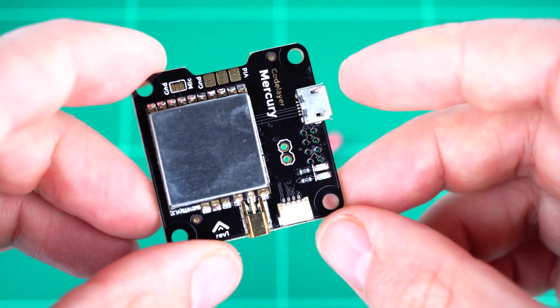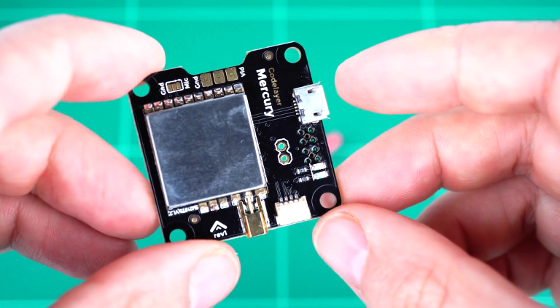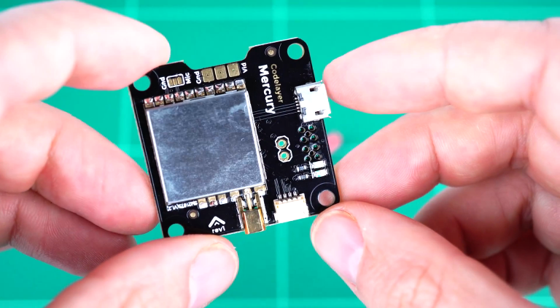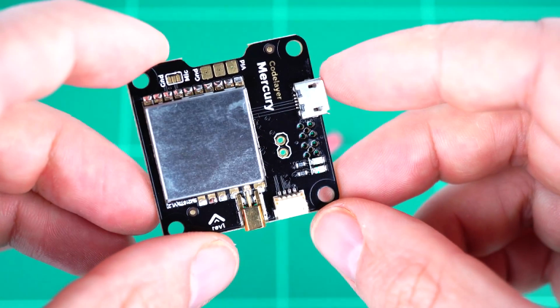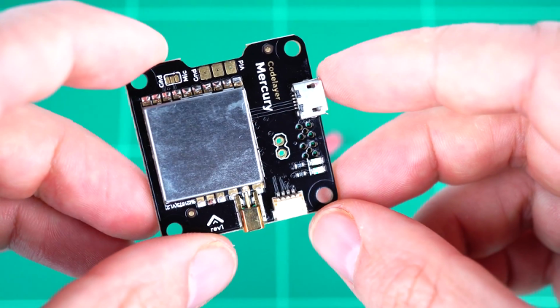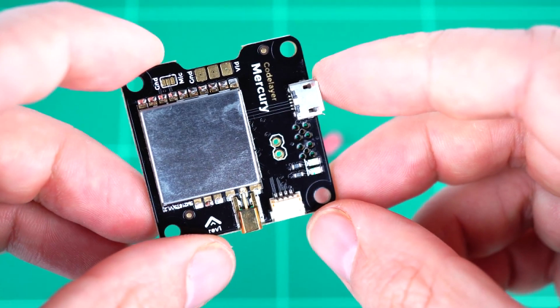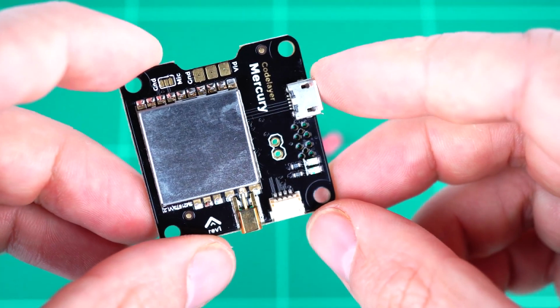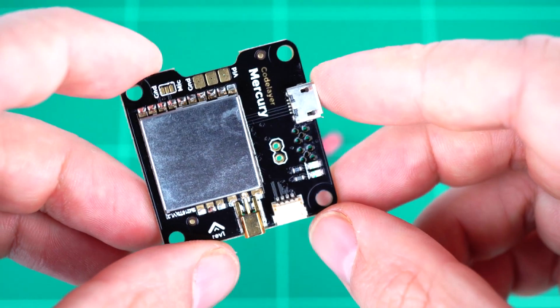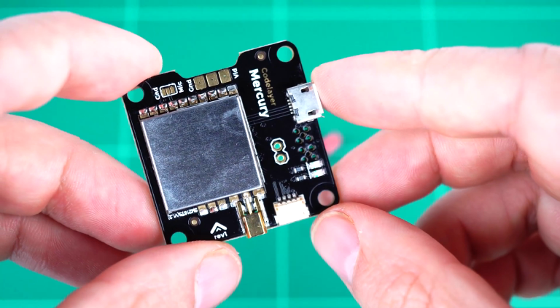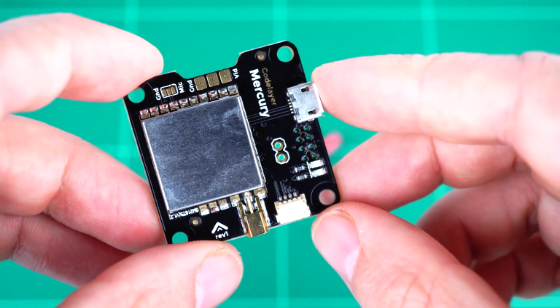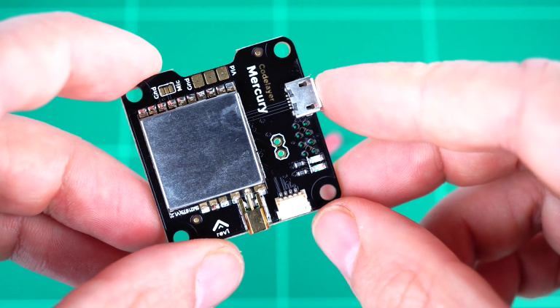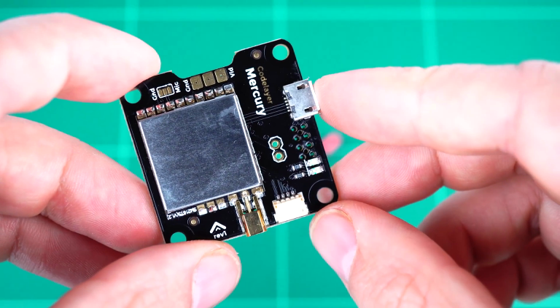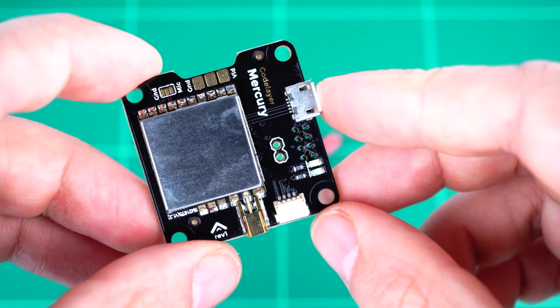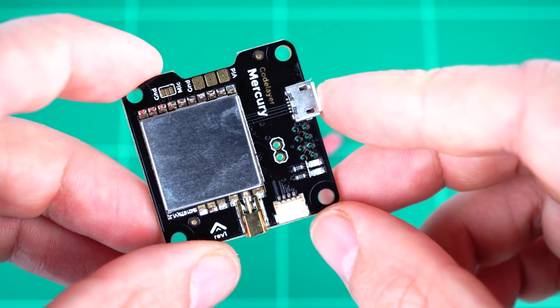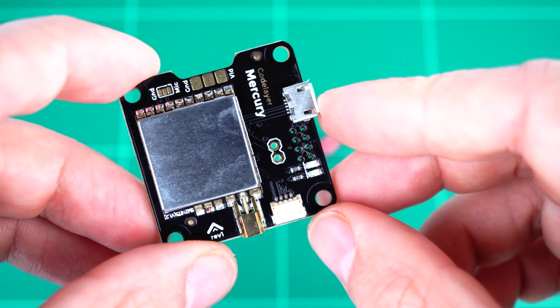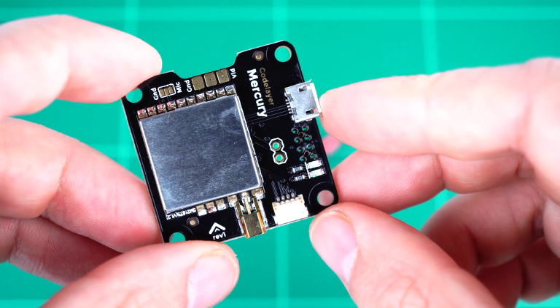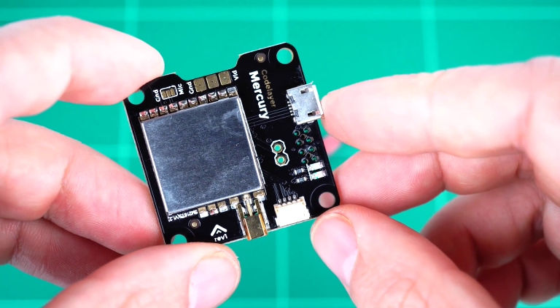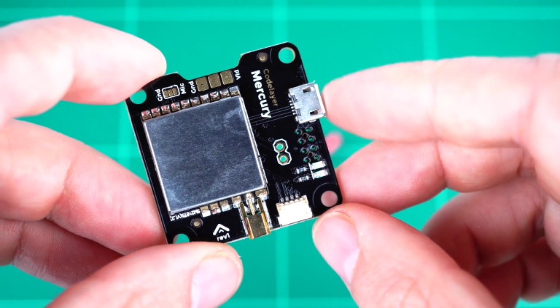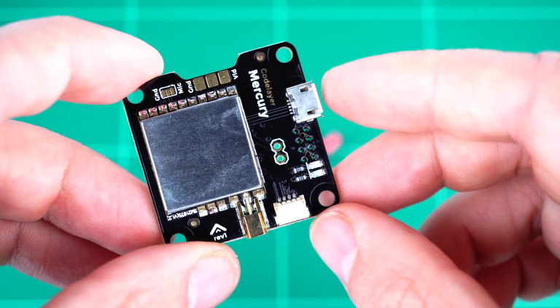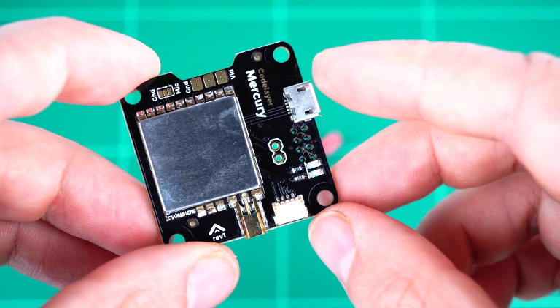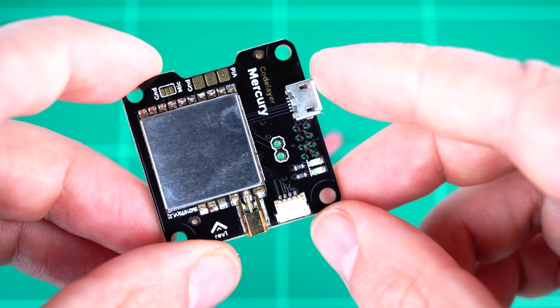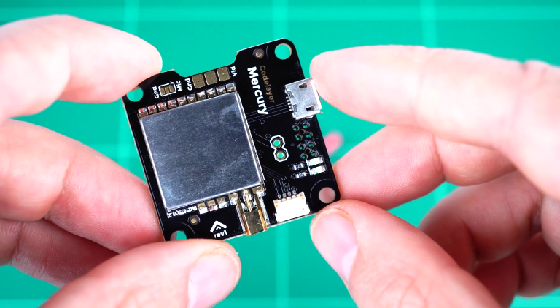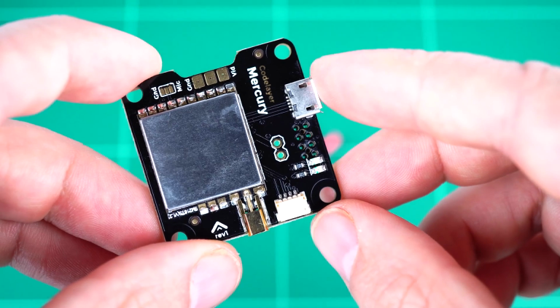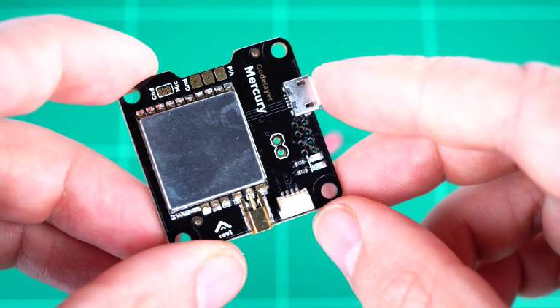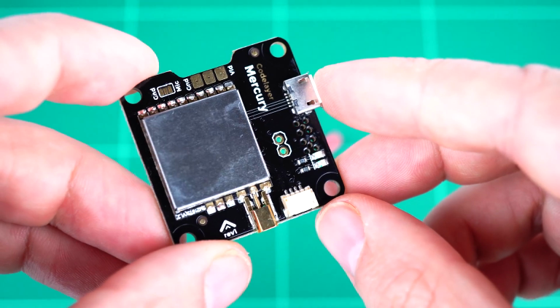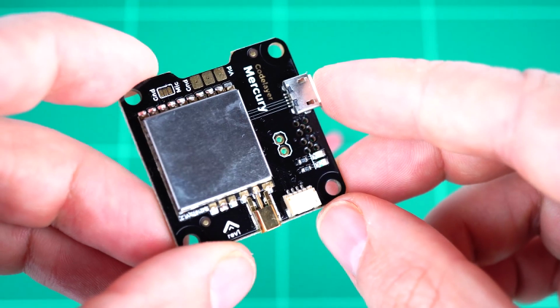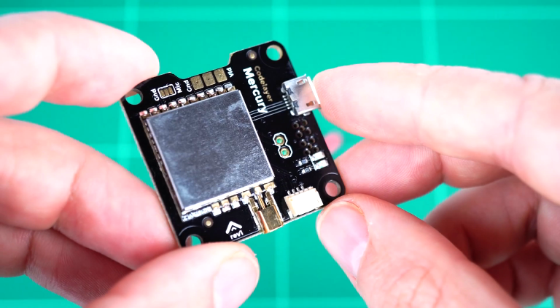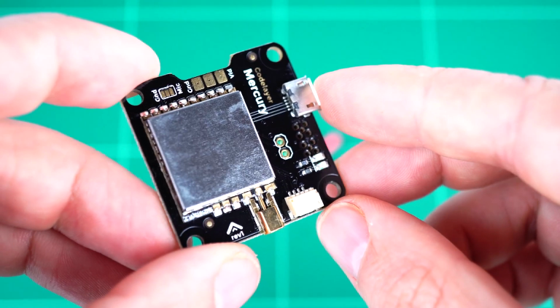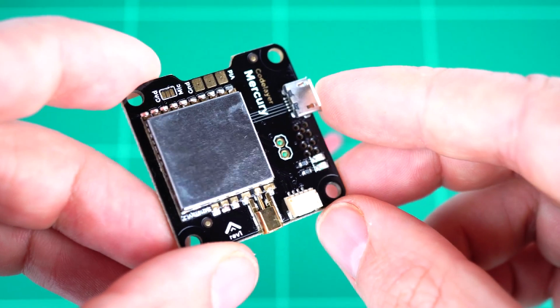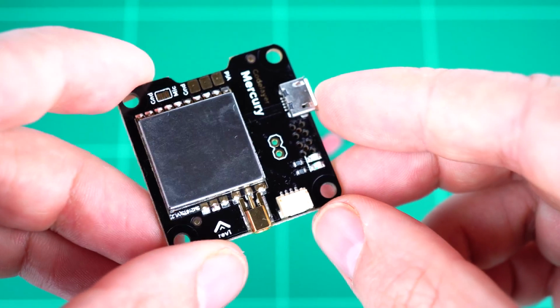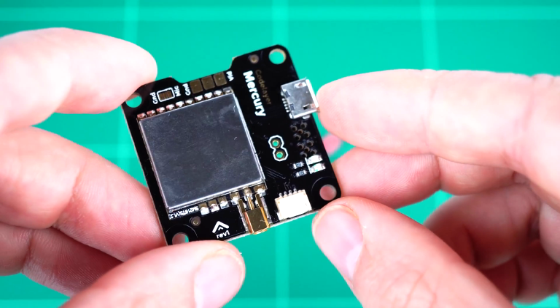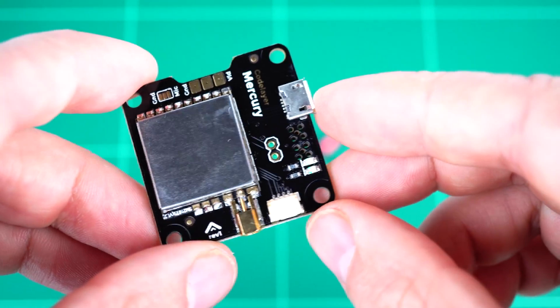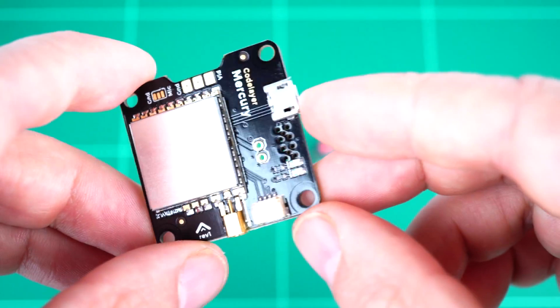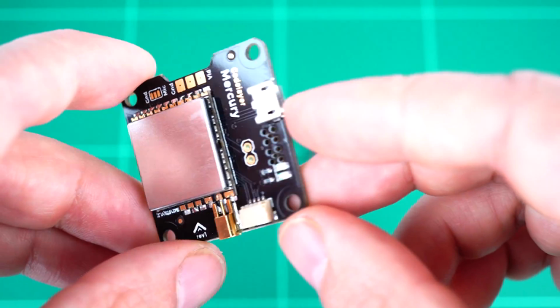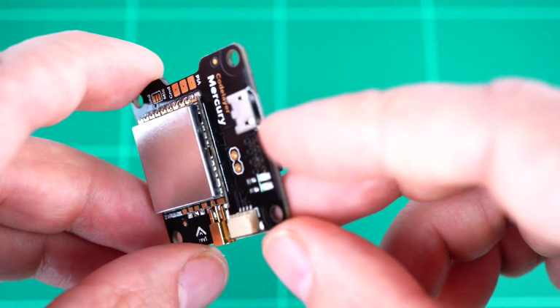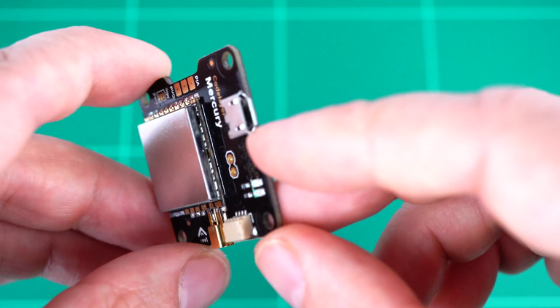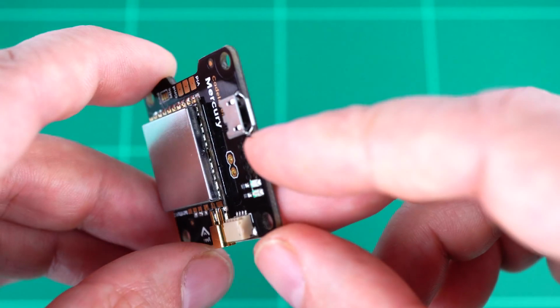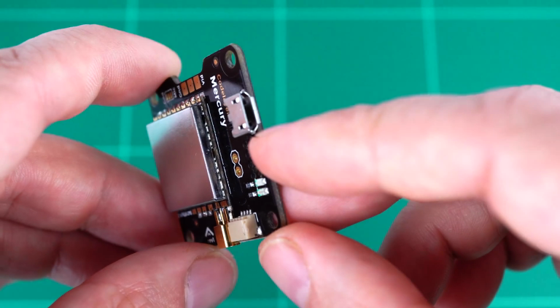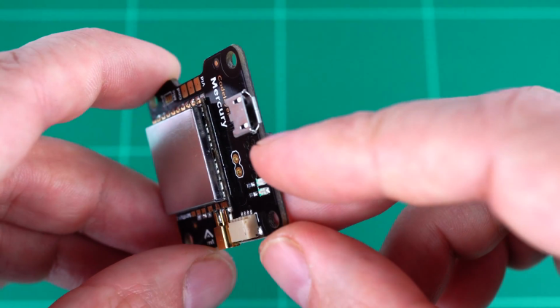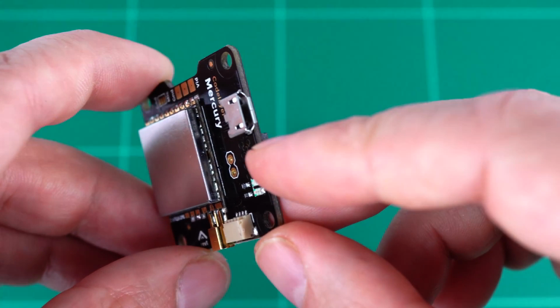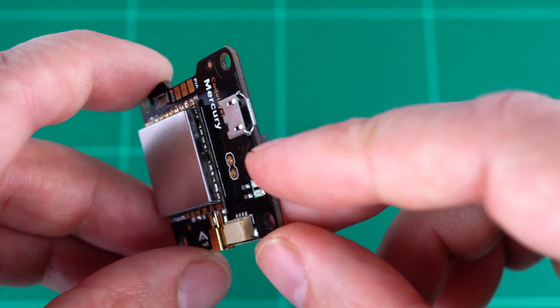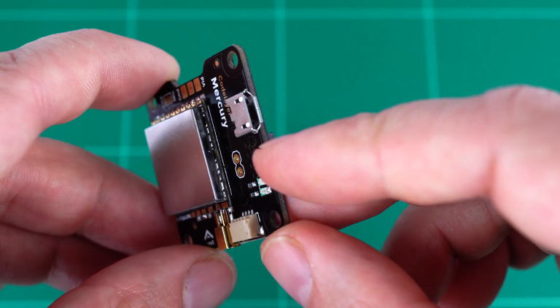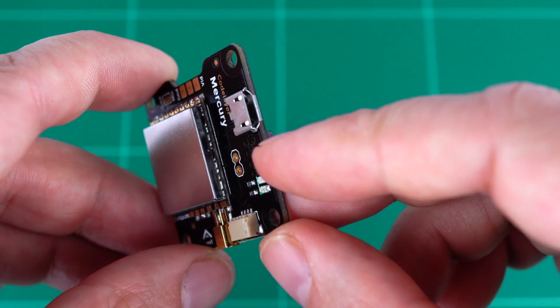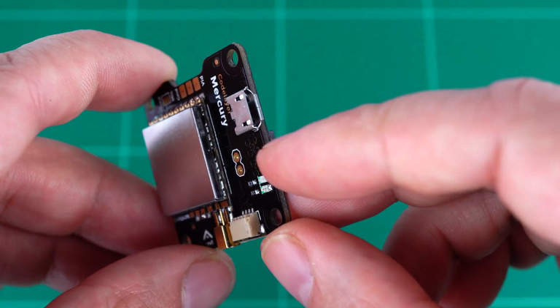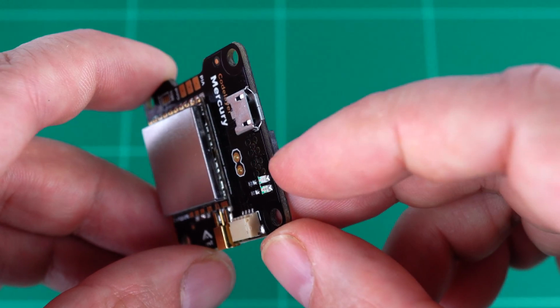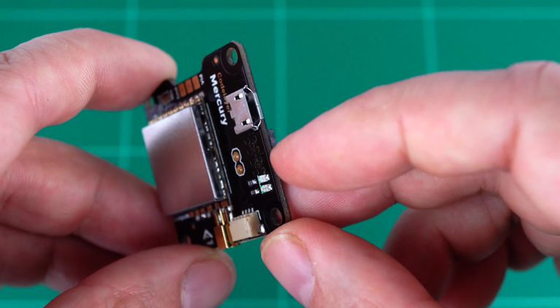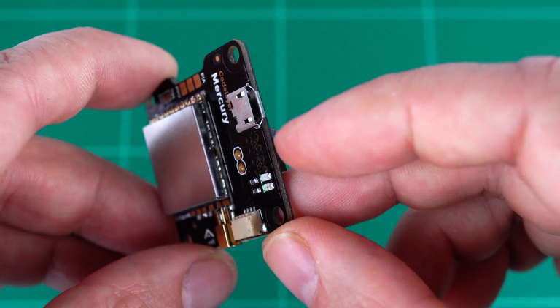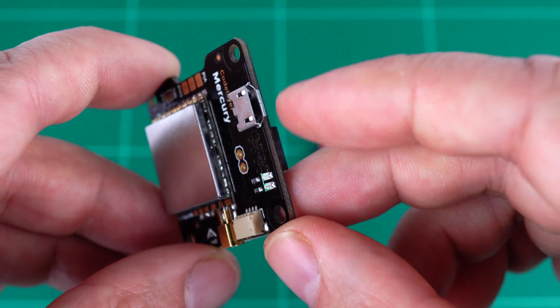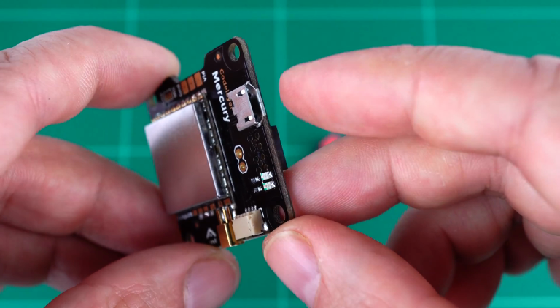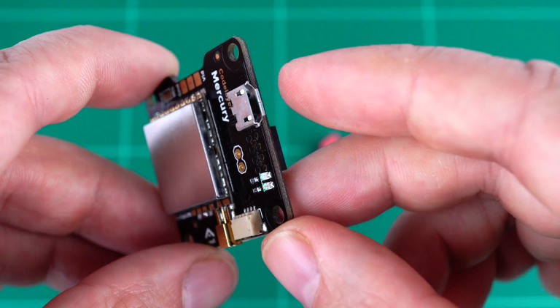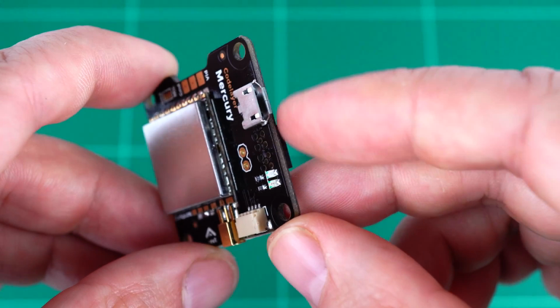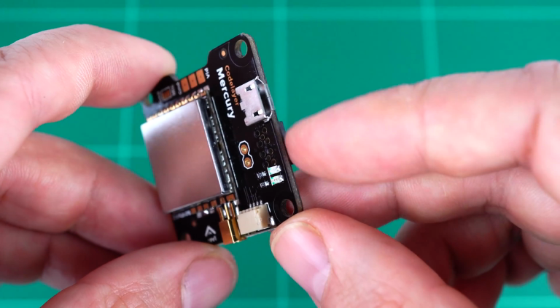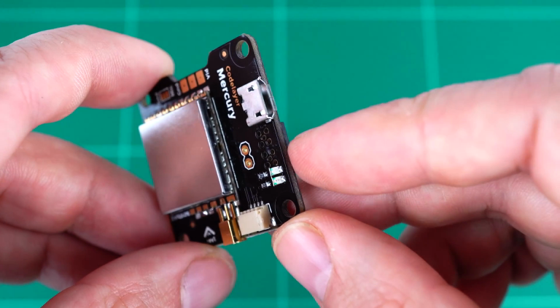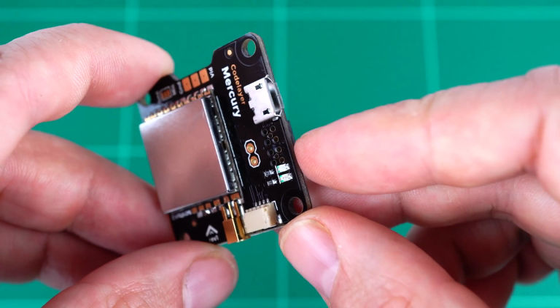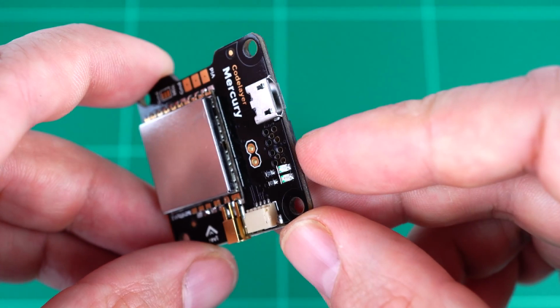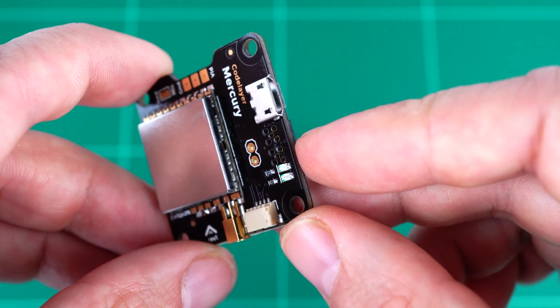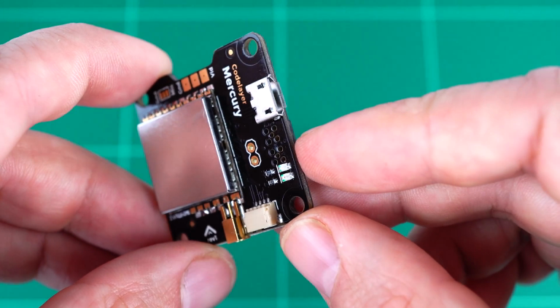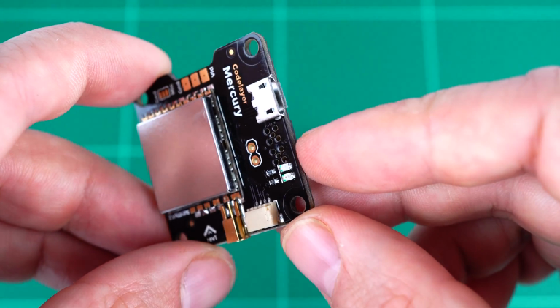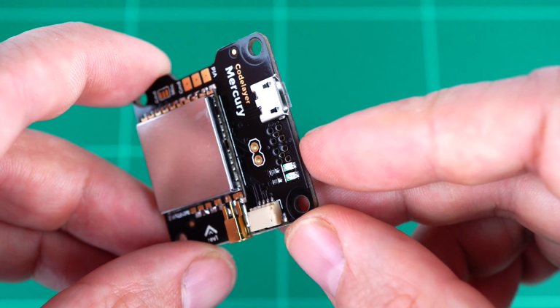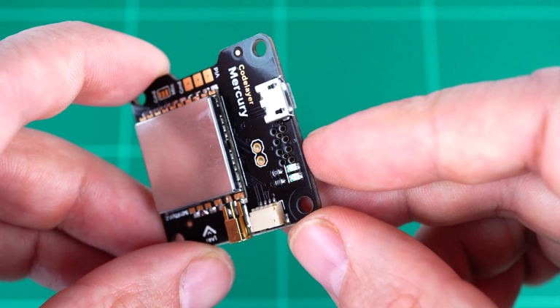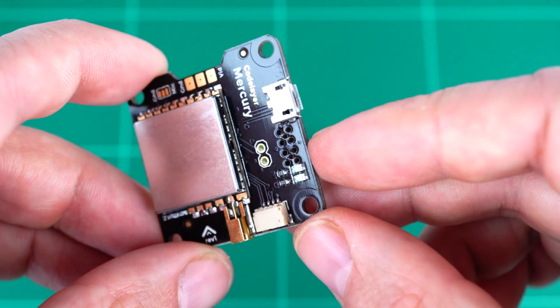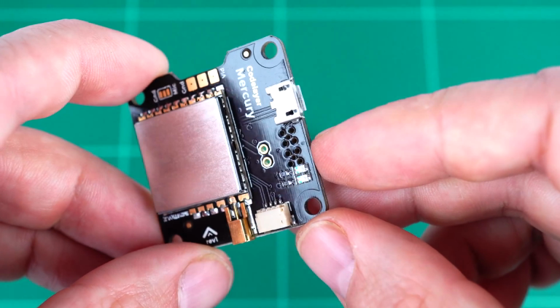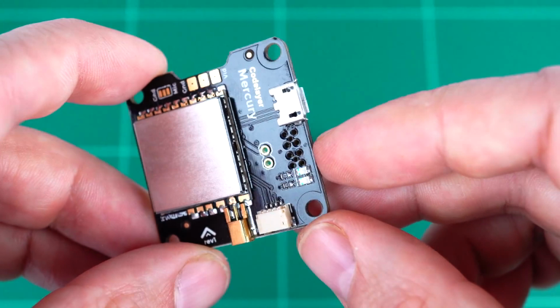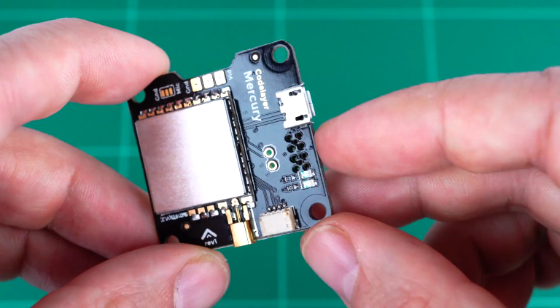Along the right-hand side of the board here we have a micro USB port. This is for flashing and configuring the OSD.